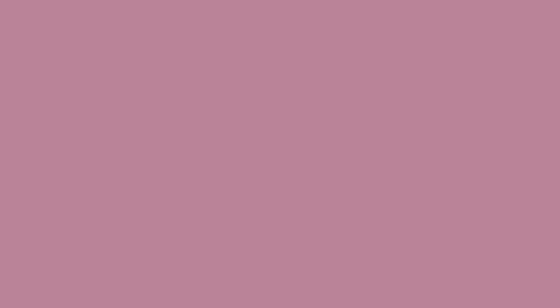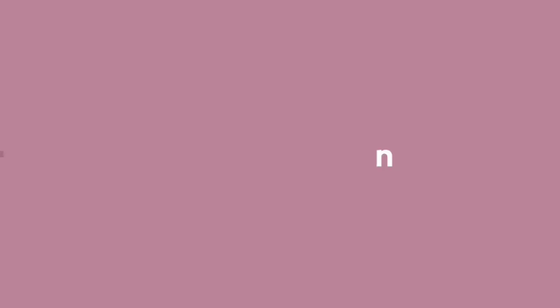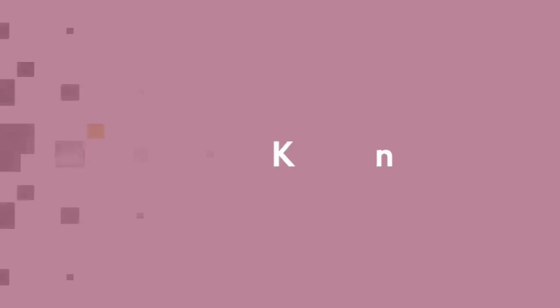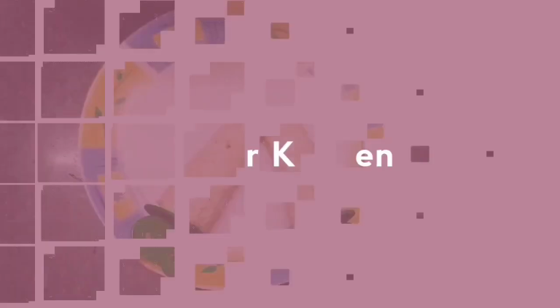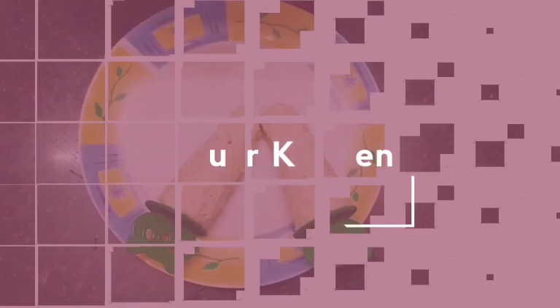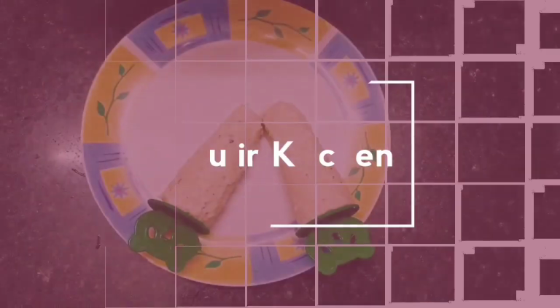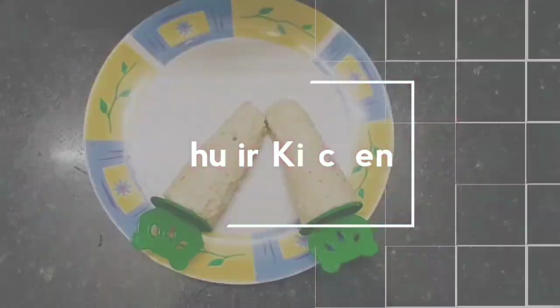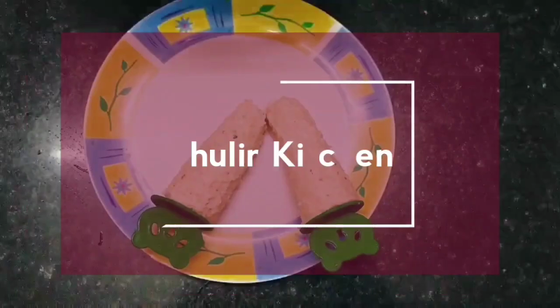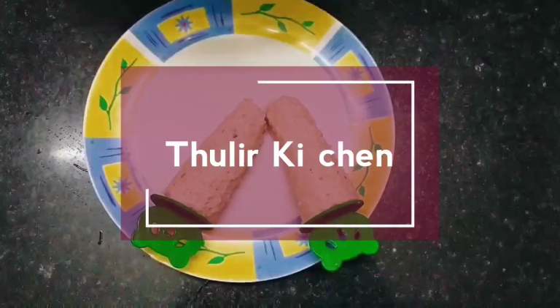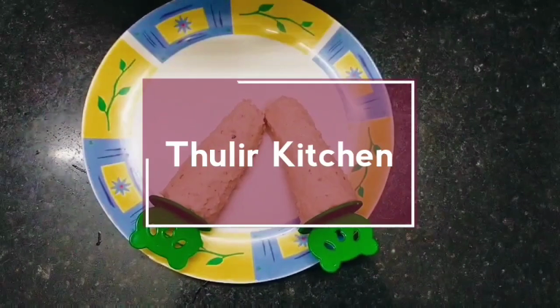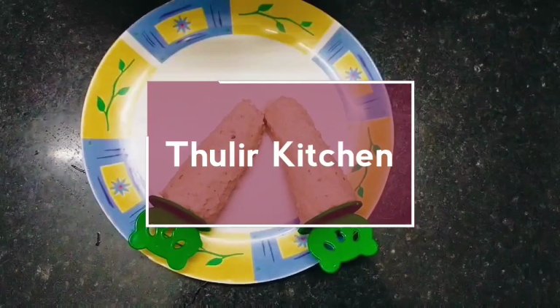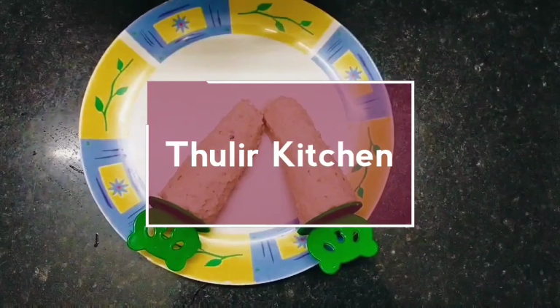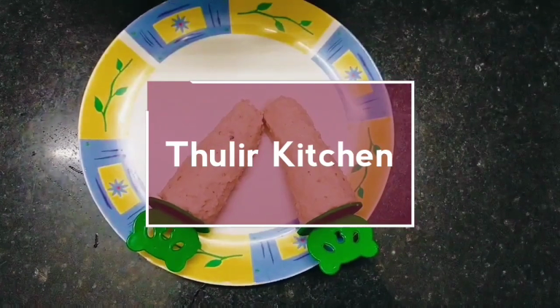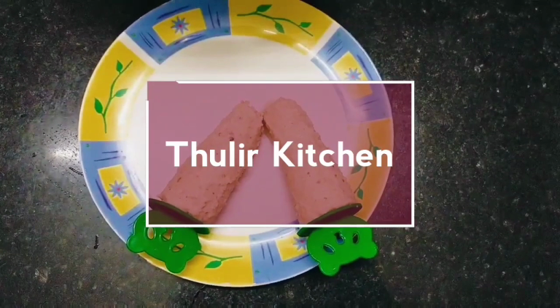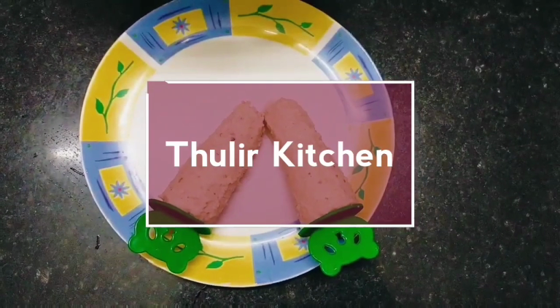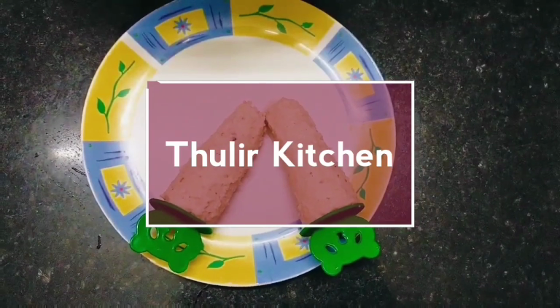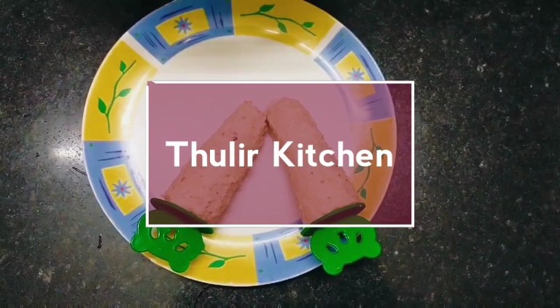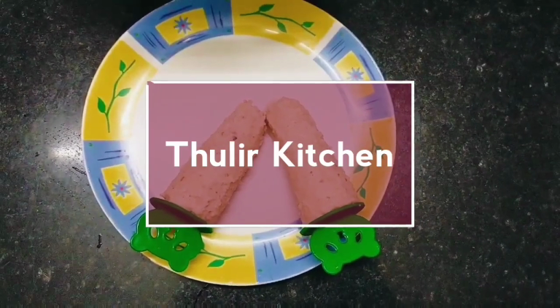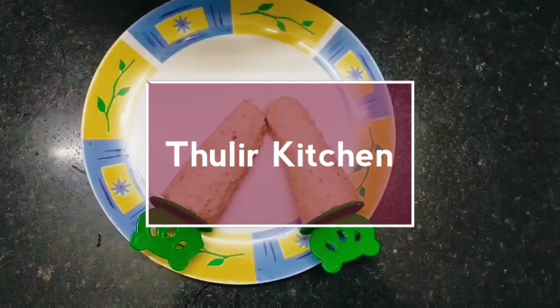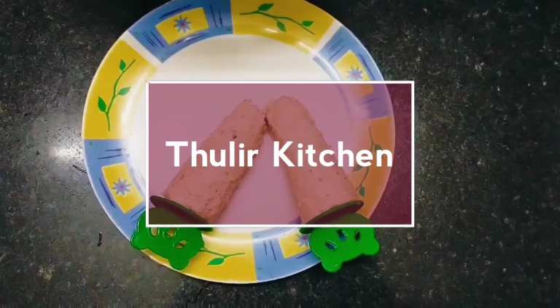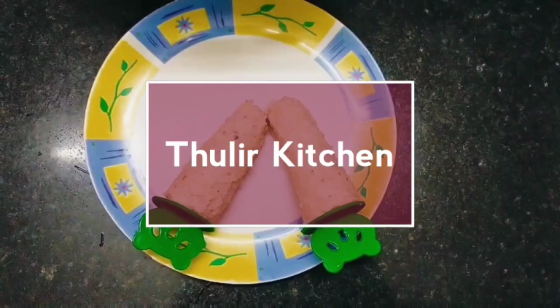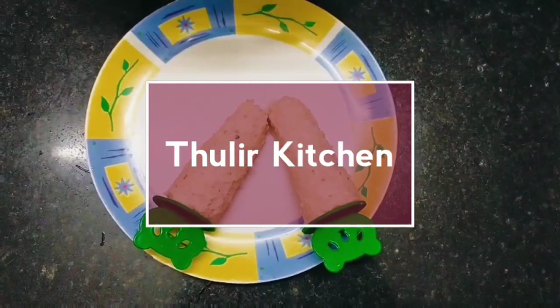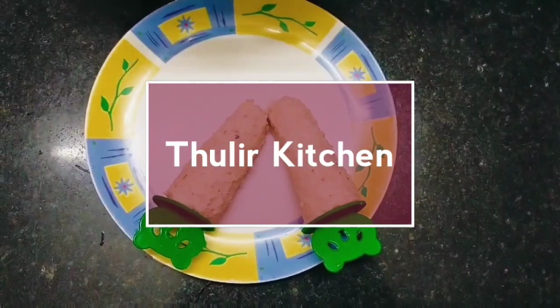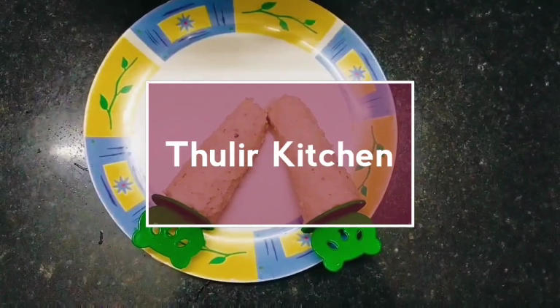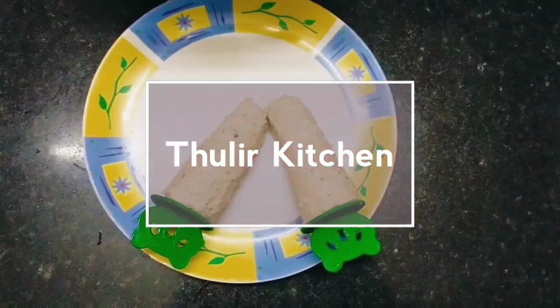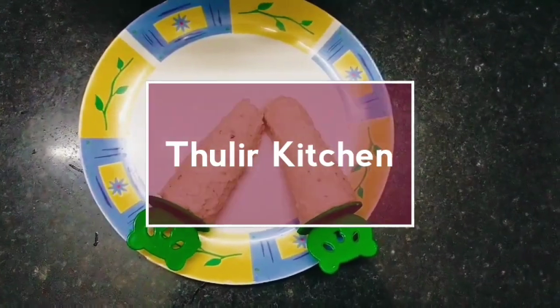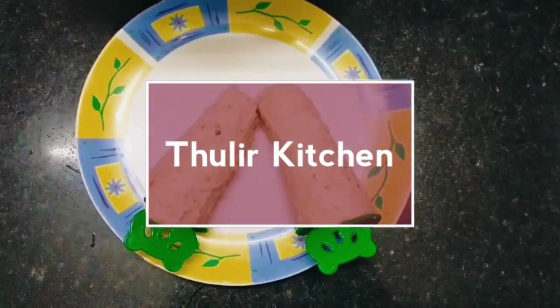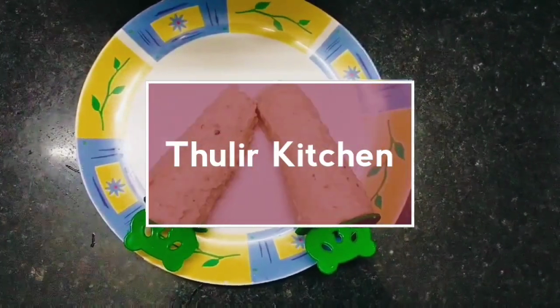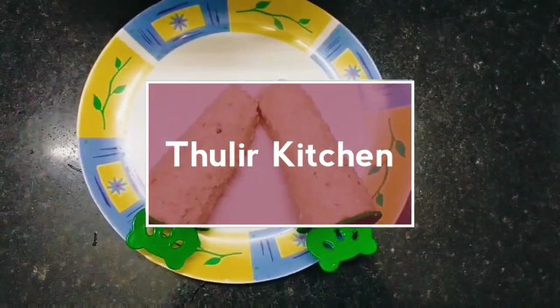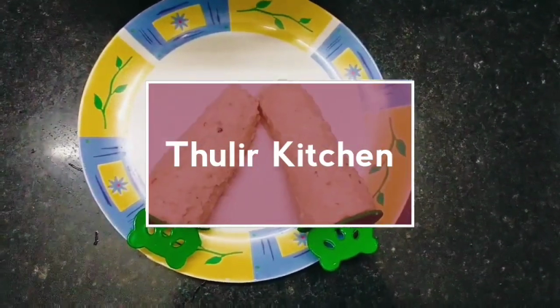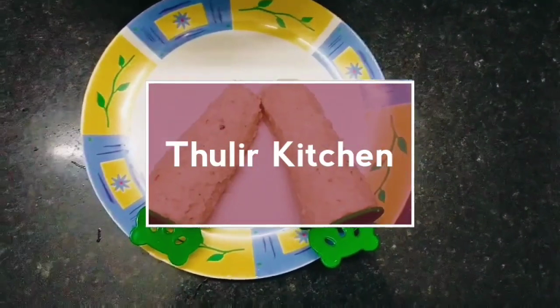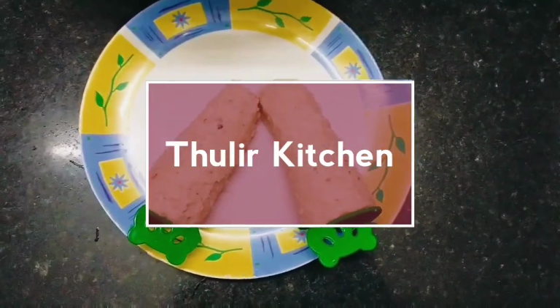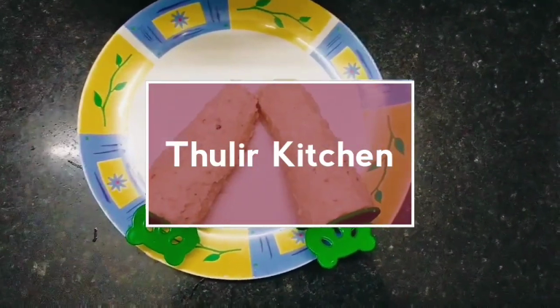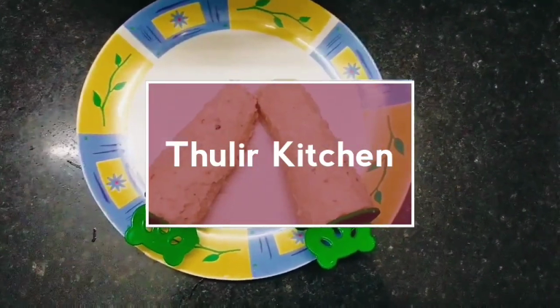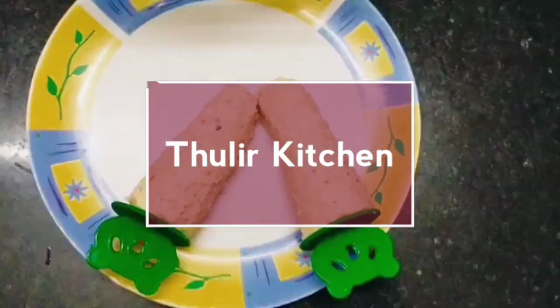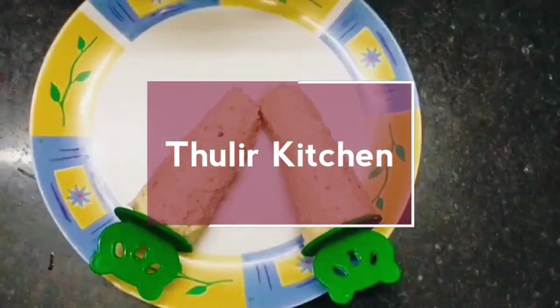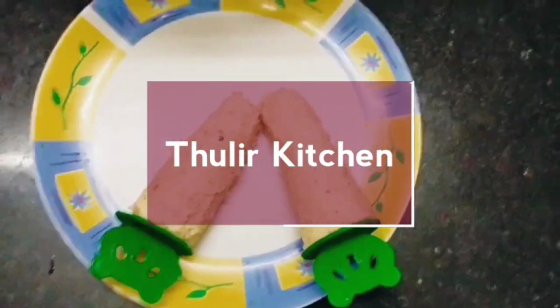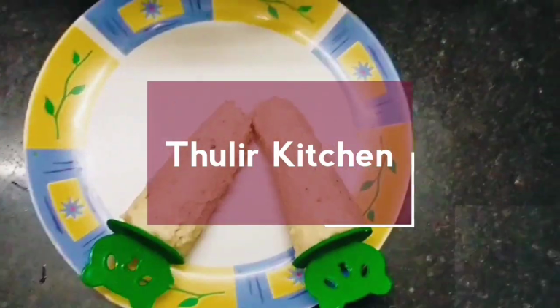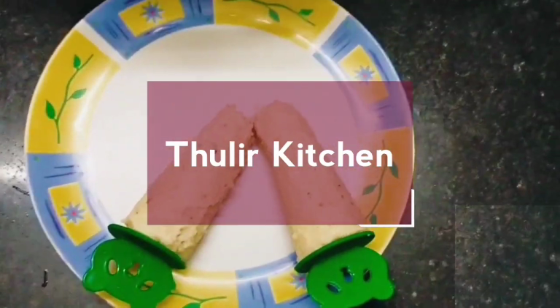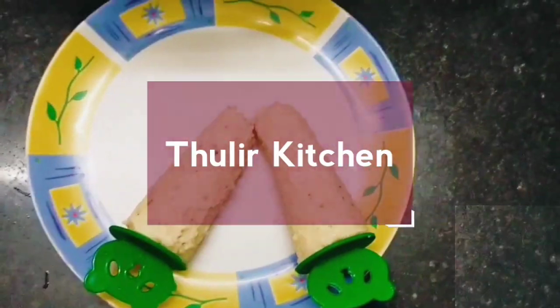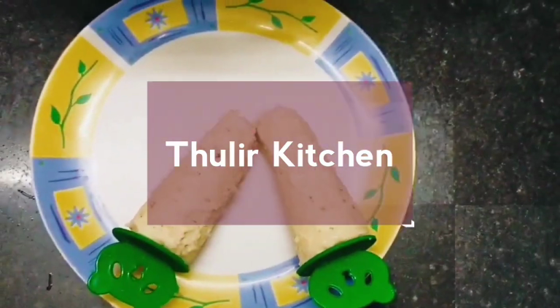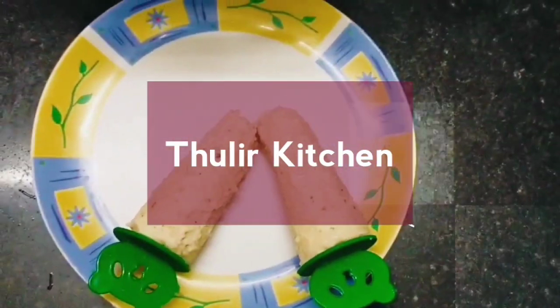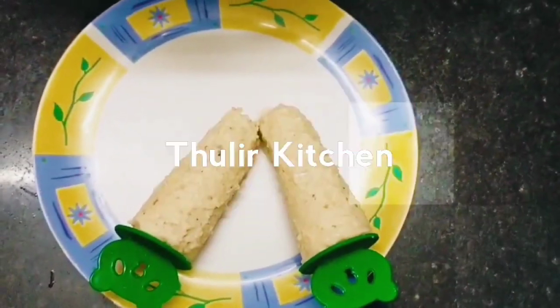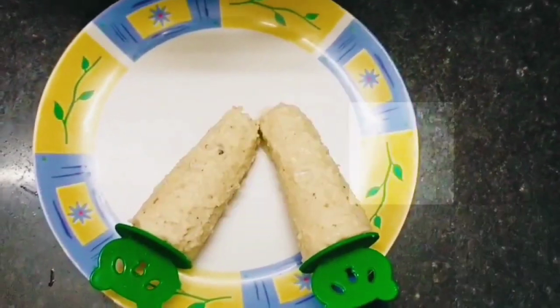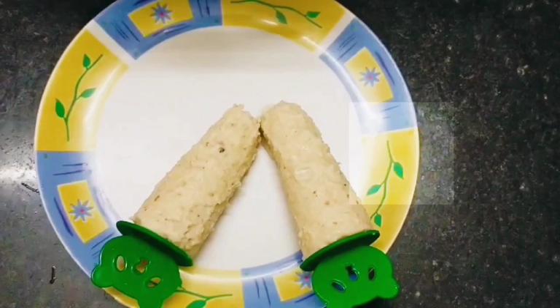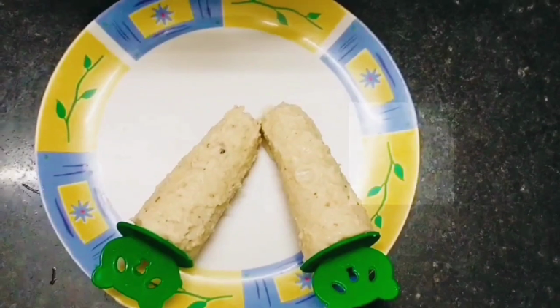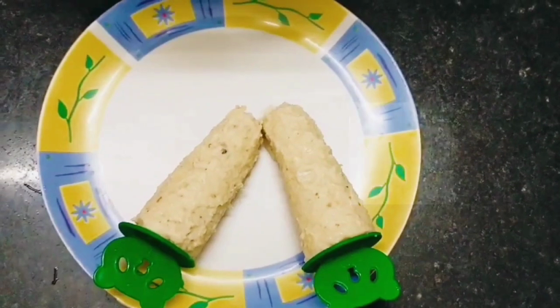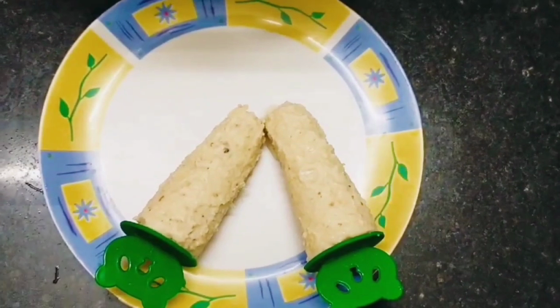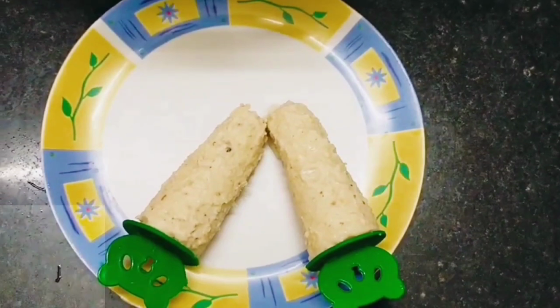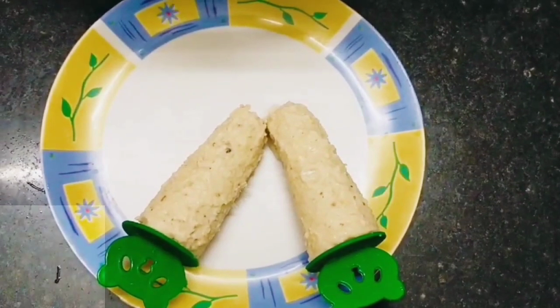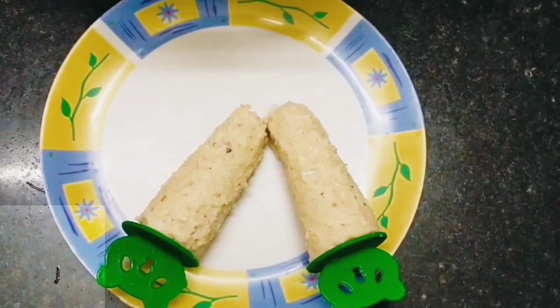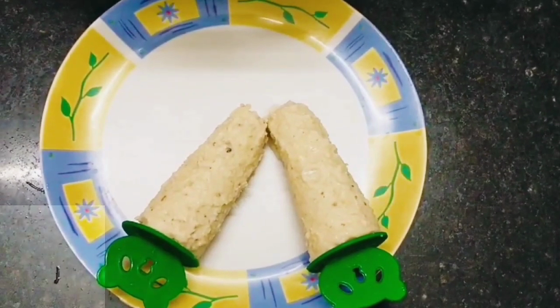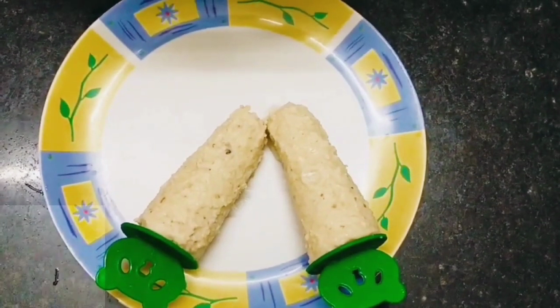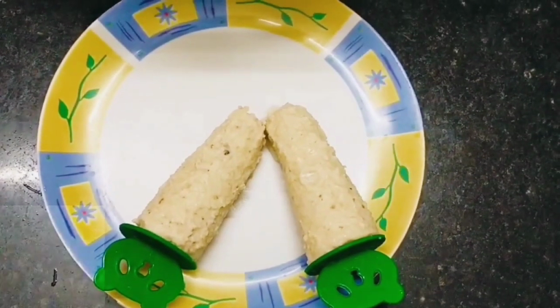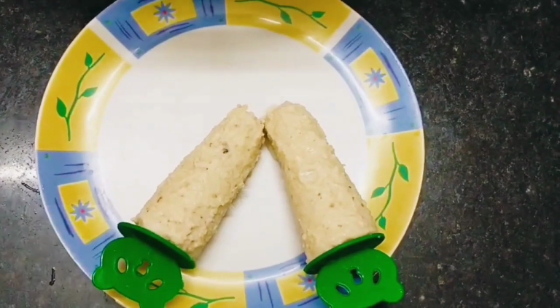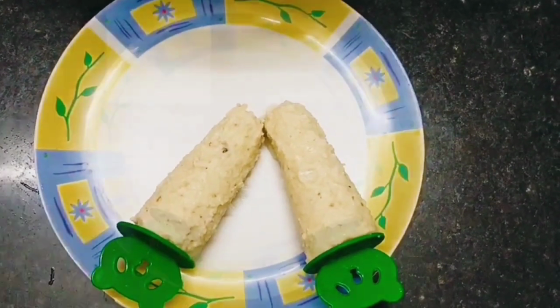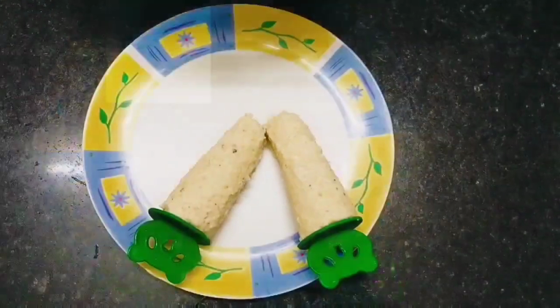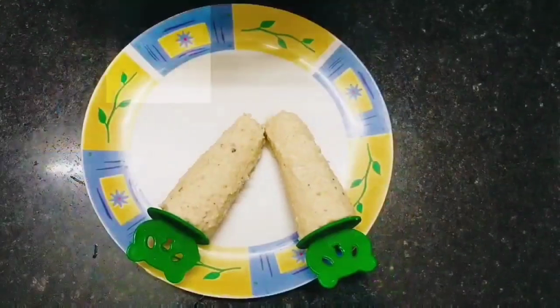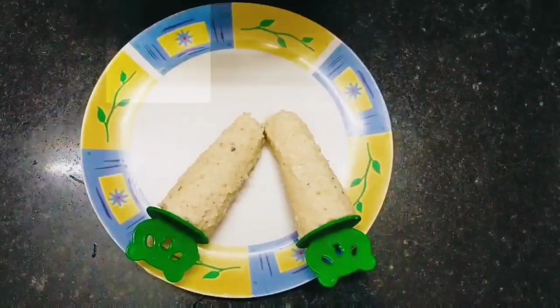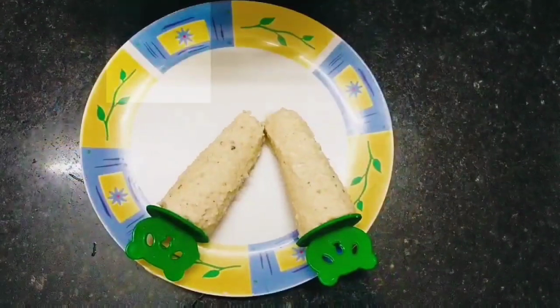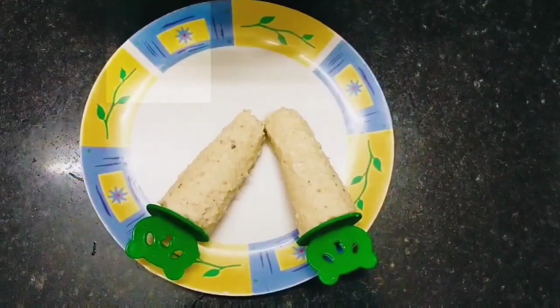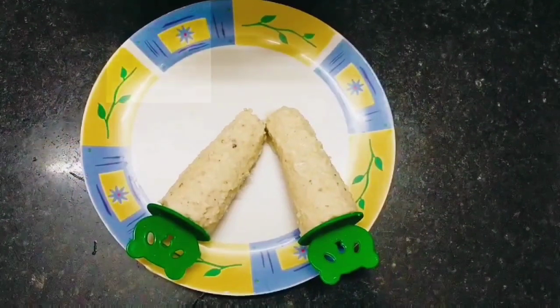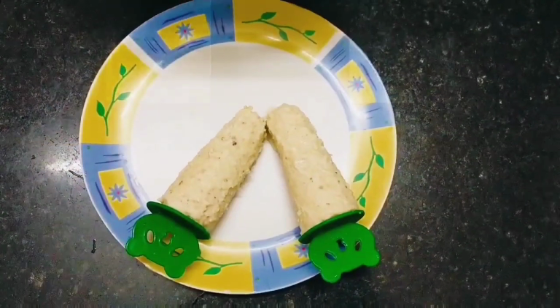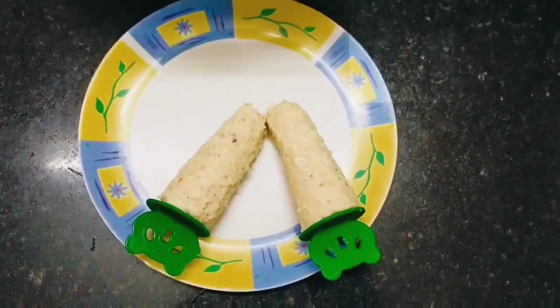Hi Friends! Welcome to Thuleer Kitchen! In this video, I will show you how to make a gulfi ice.